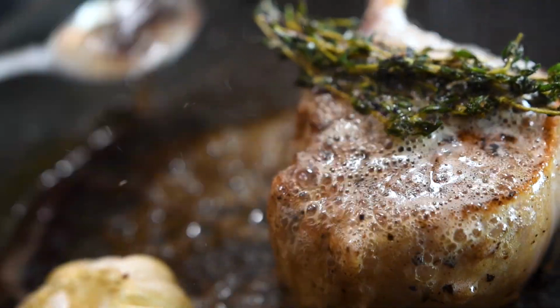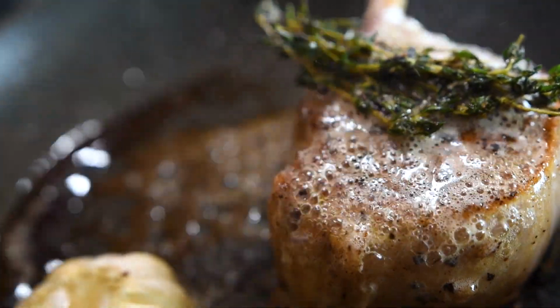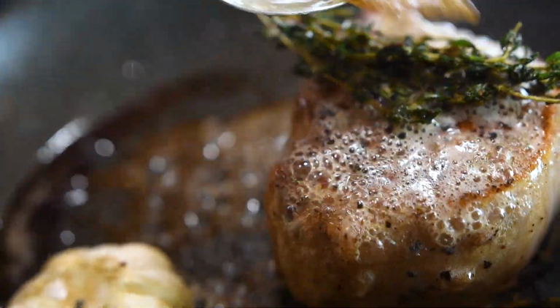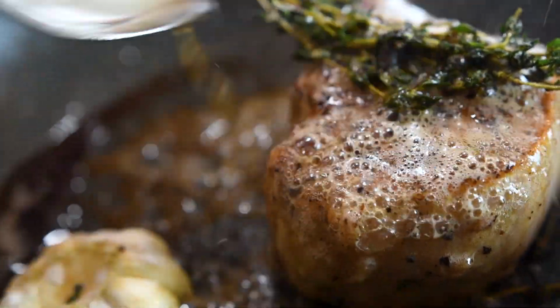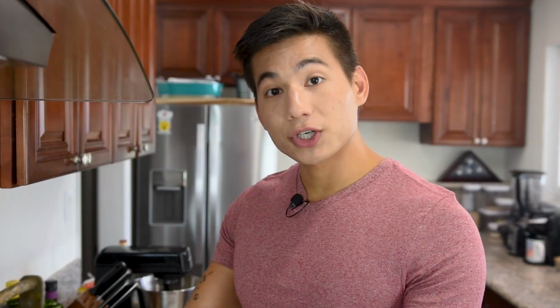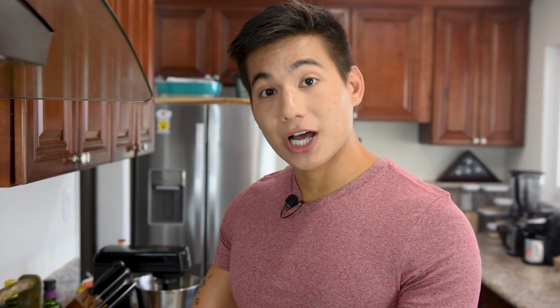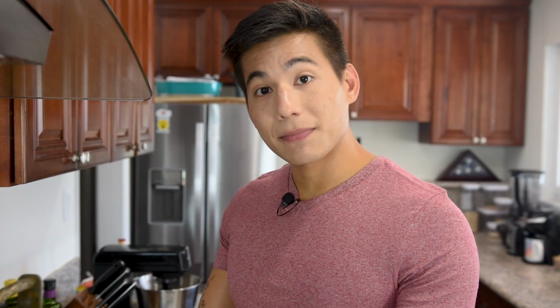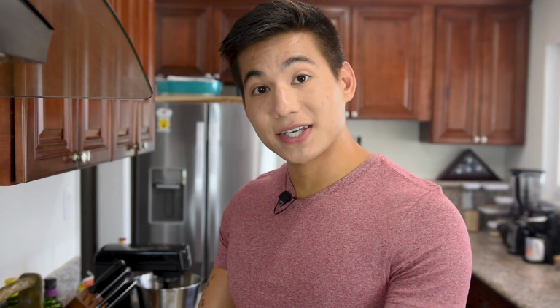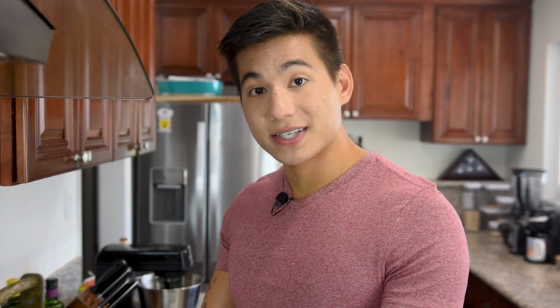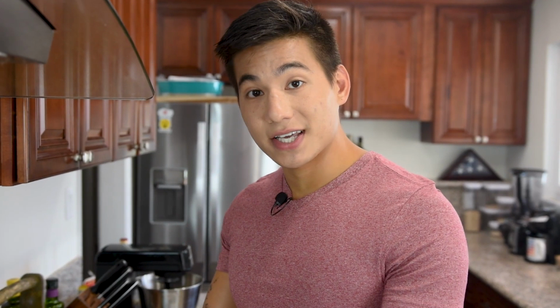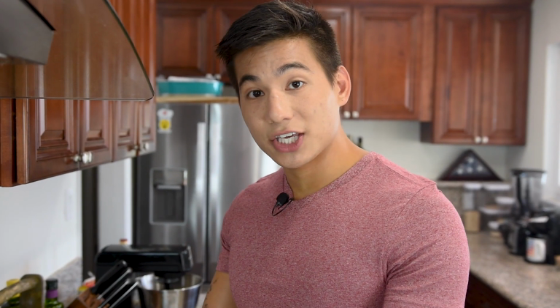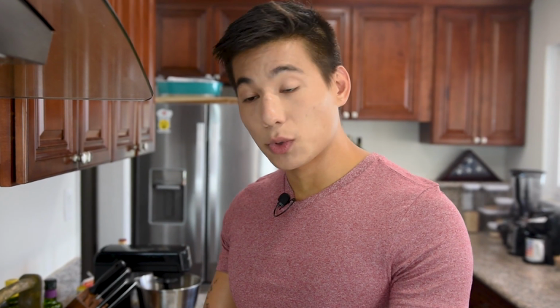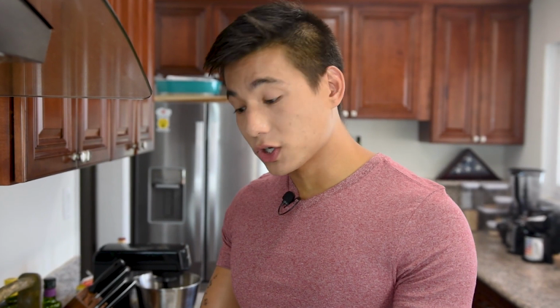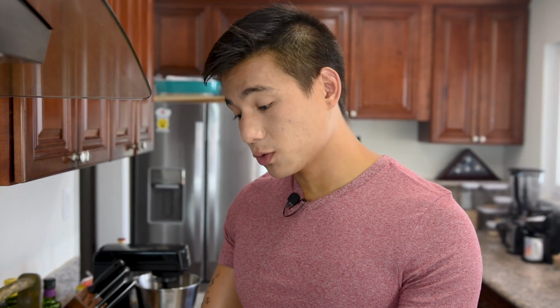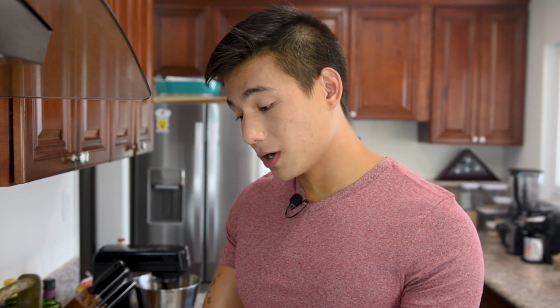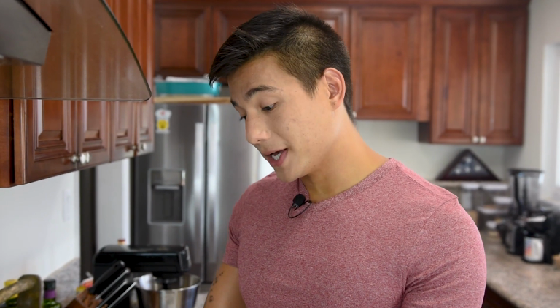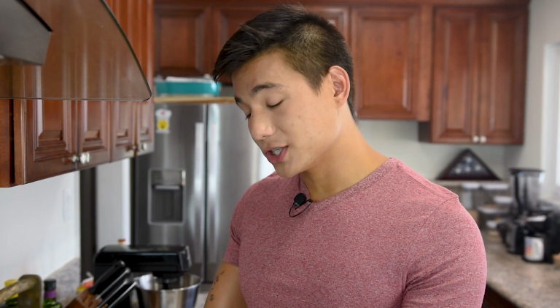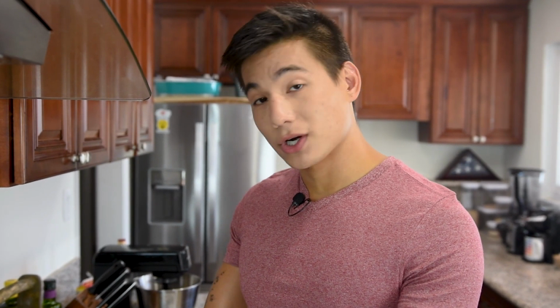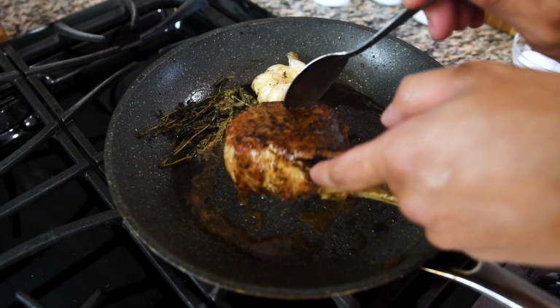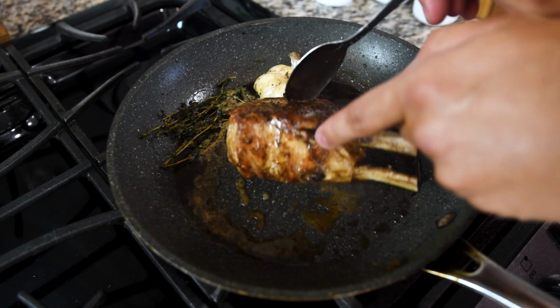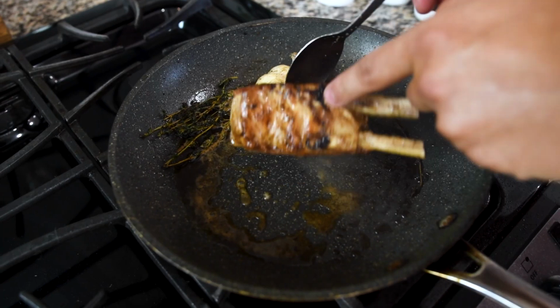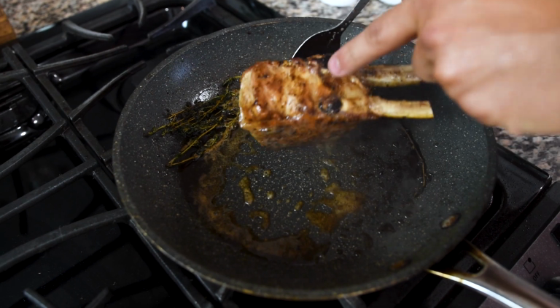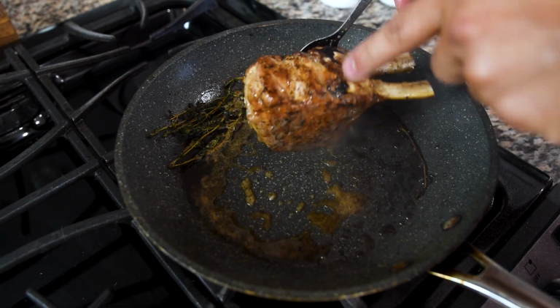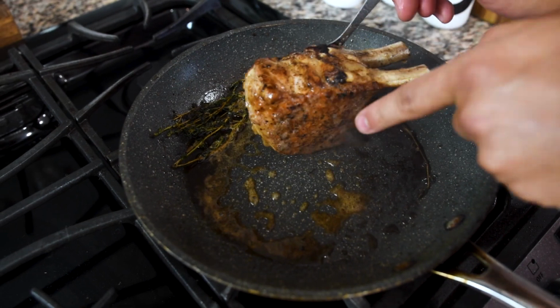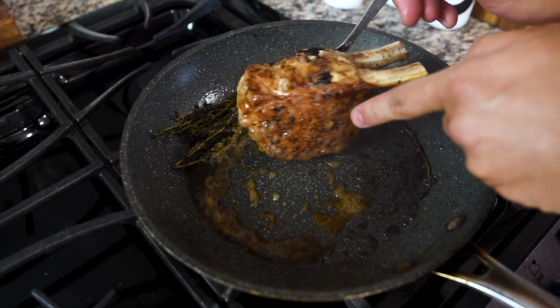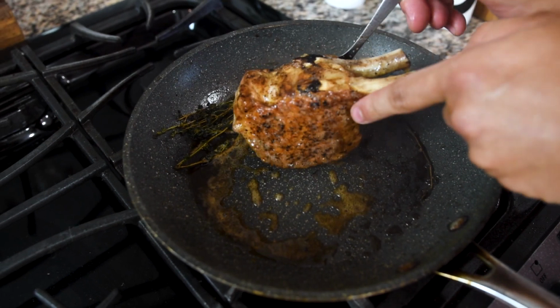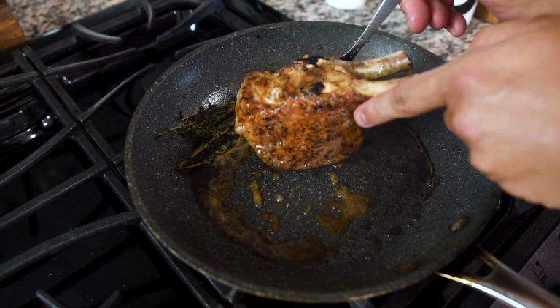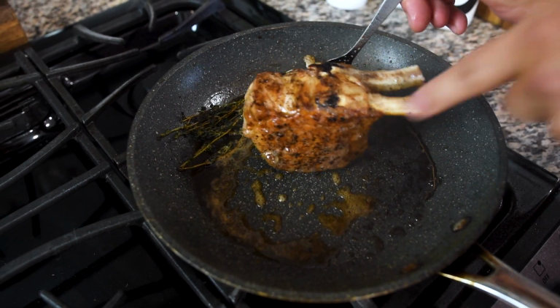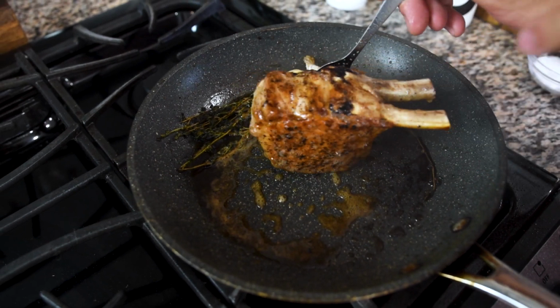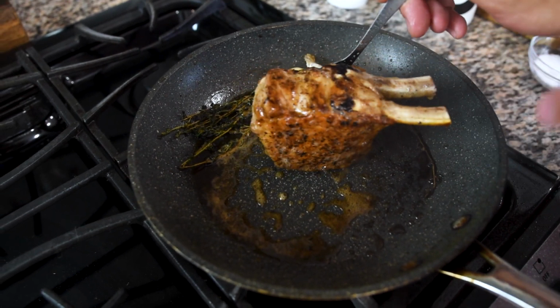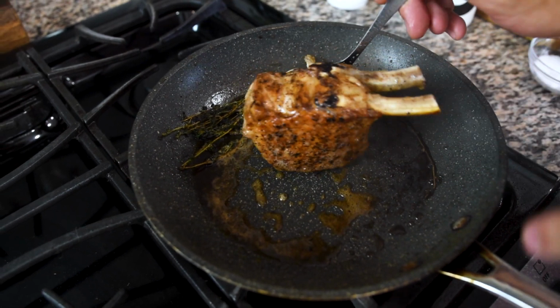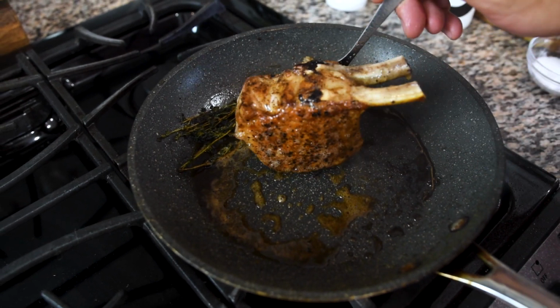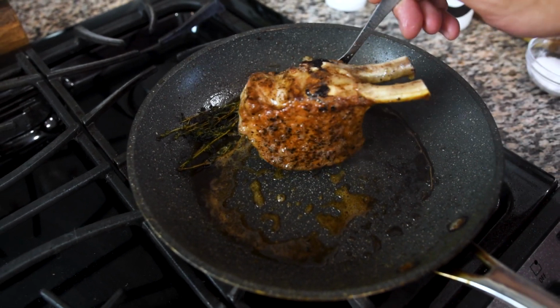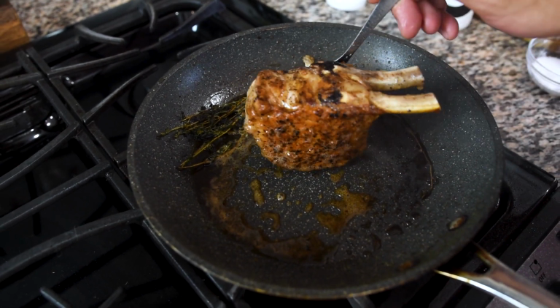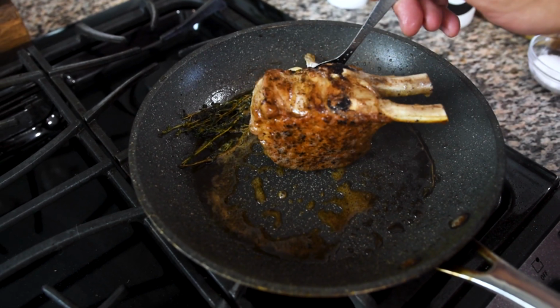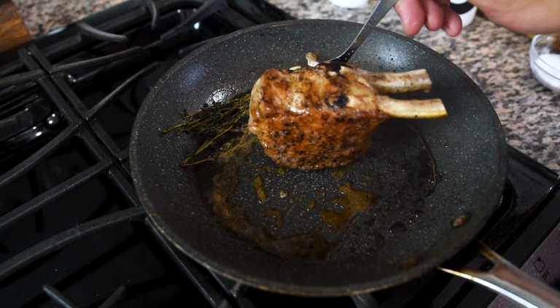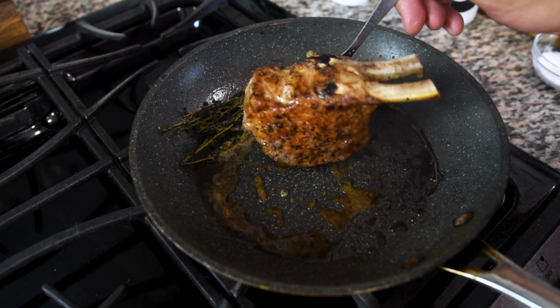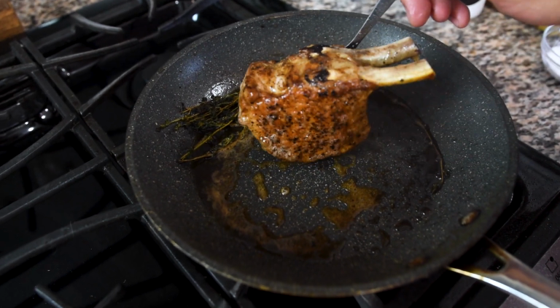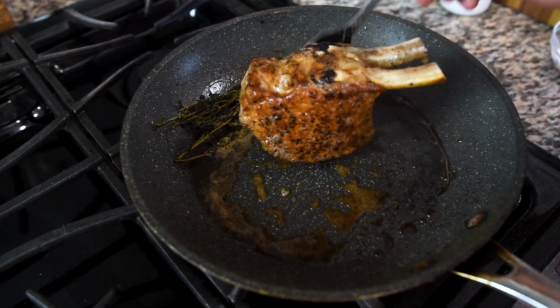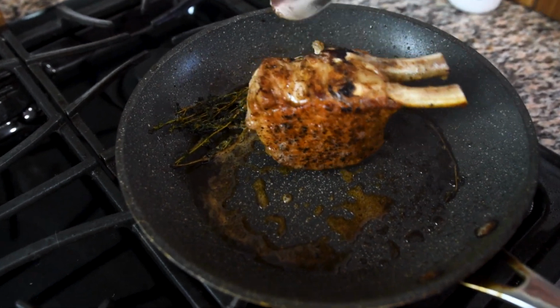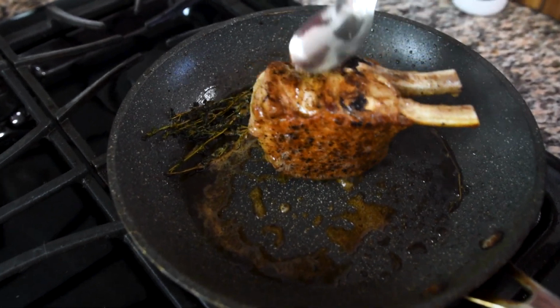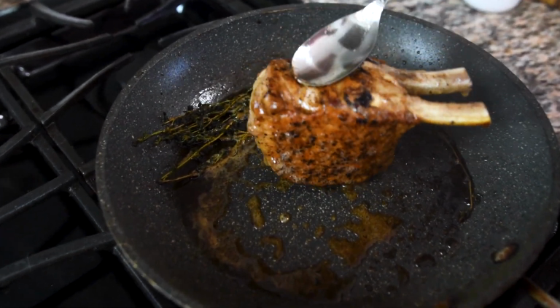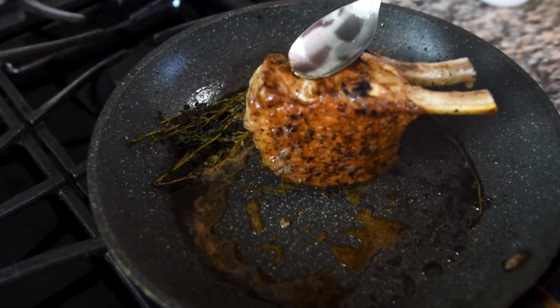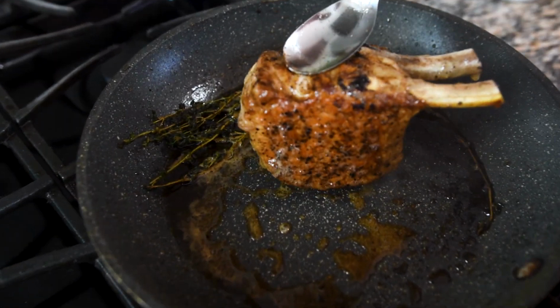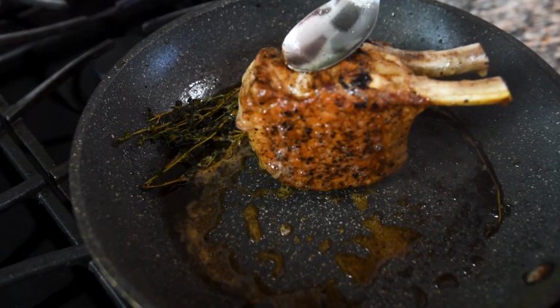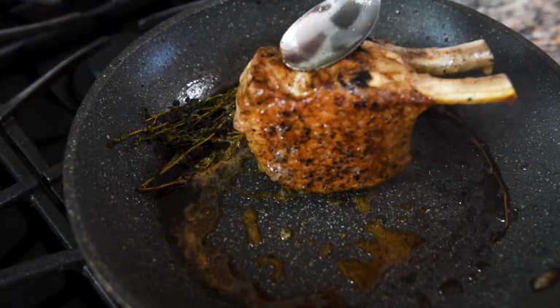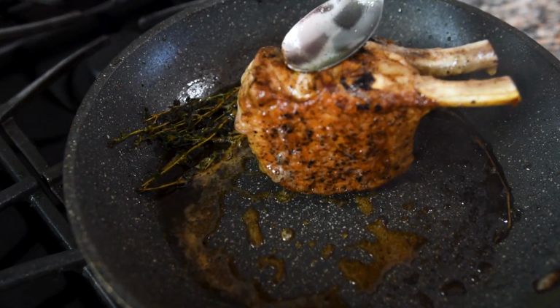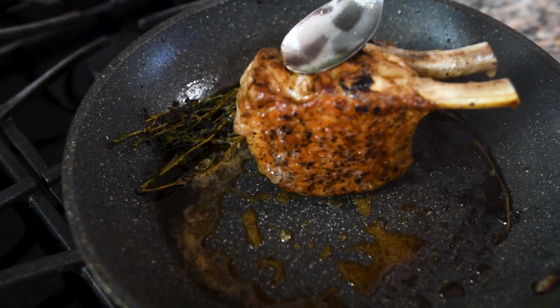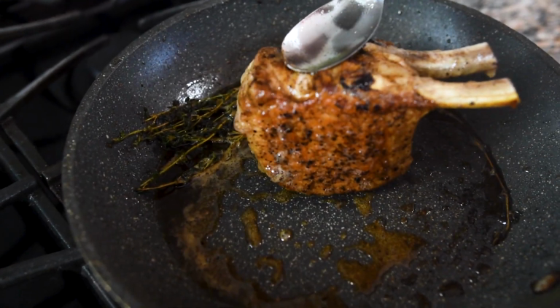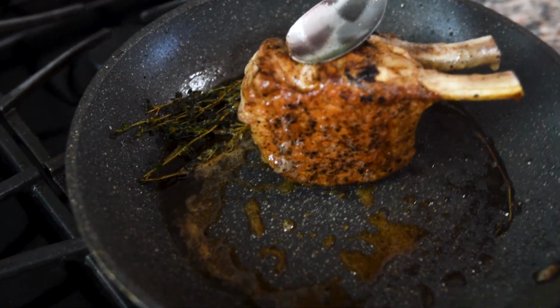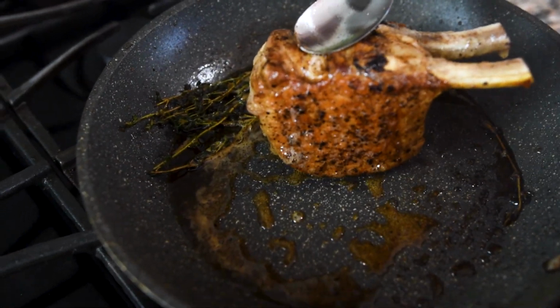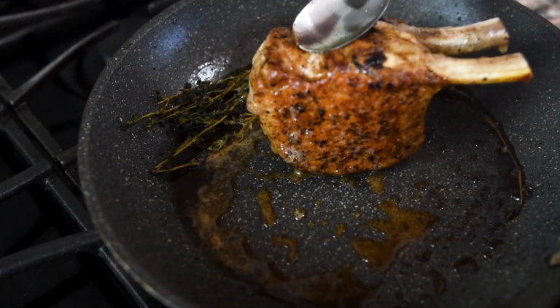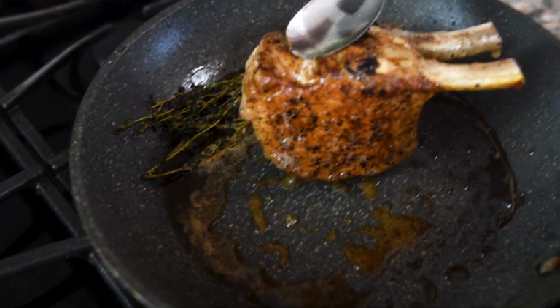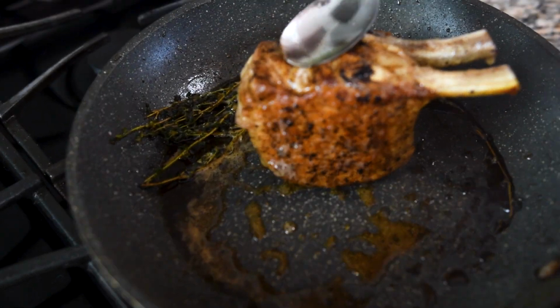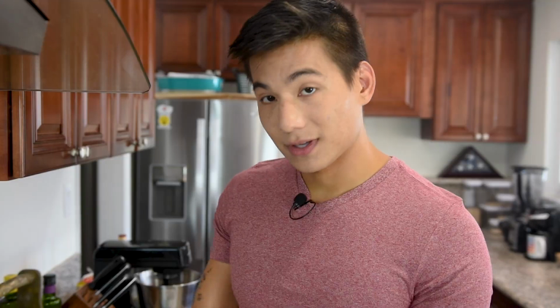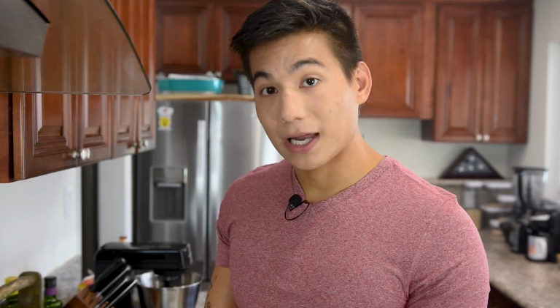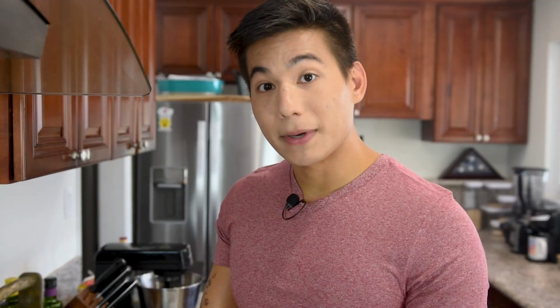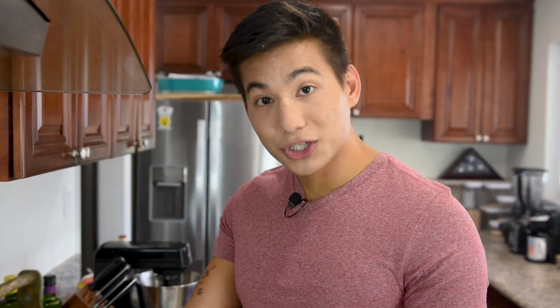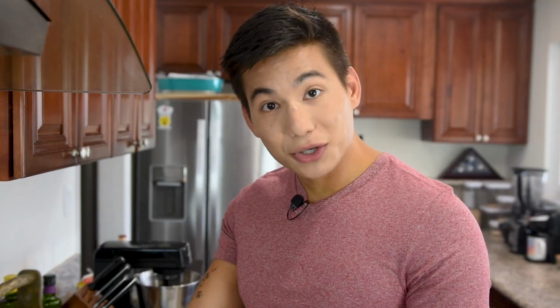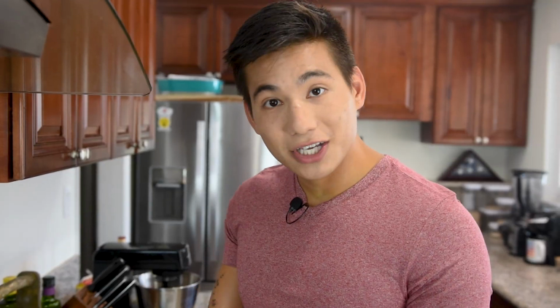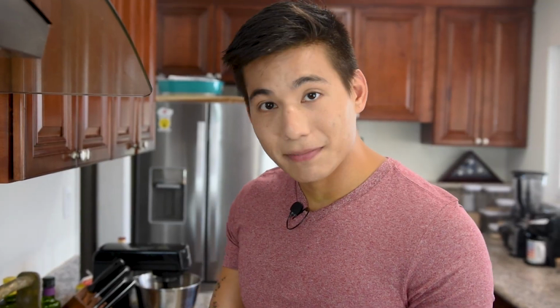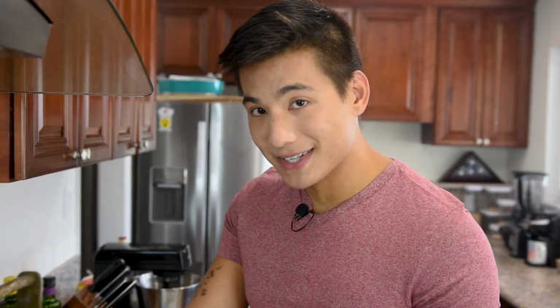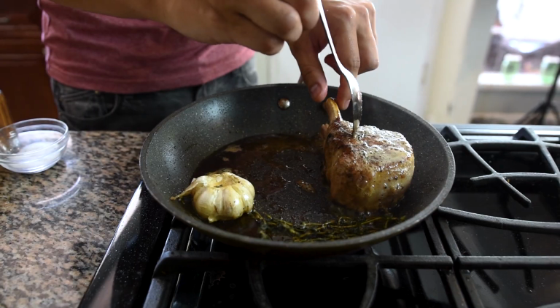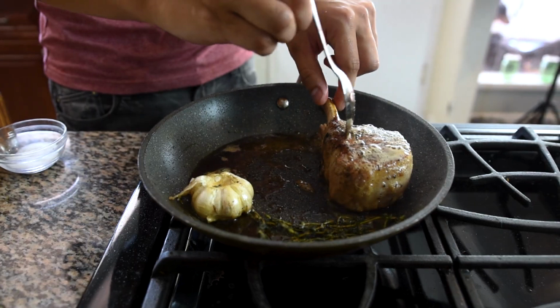With the pork chop this thick, you also want to make sure that you're flipping it on the sides and getting a good sear on those sides as well. And make sure to keep basting.